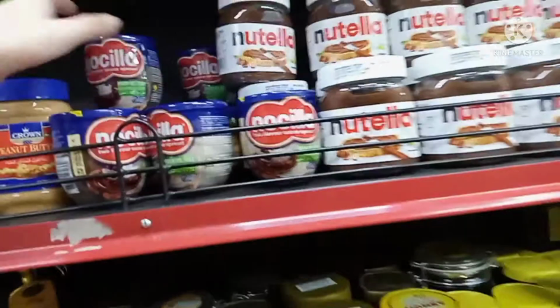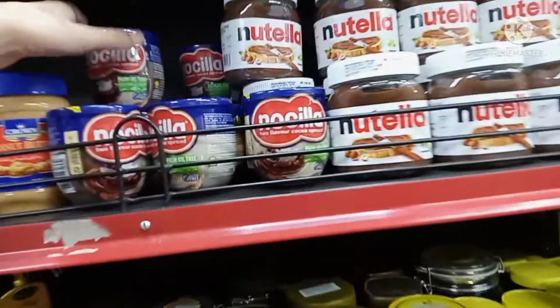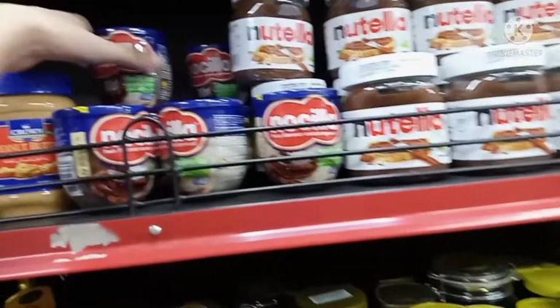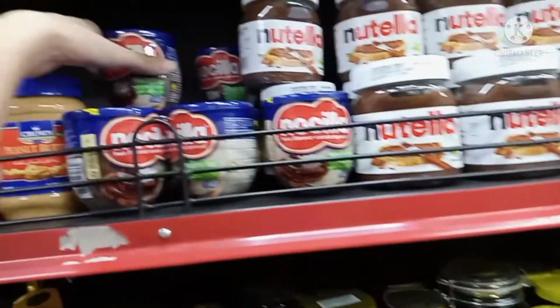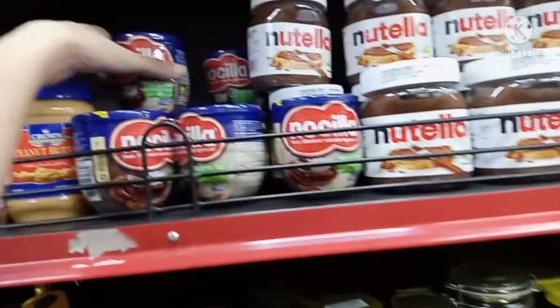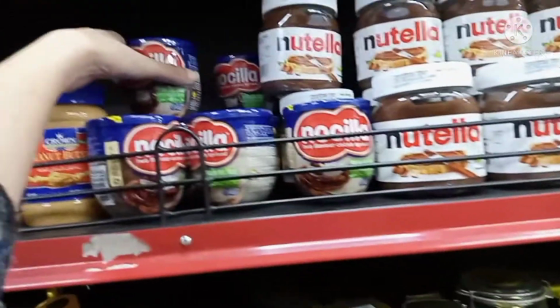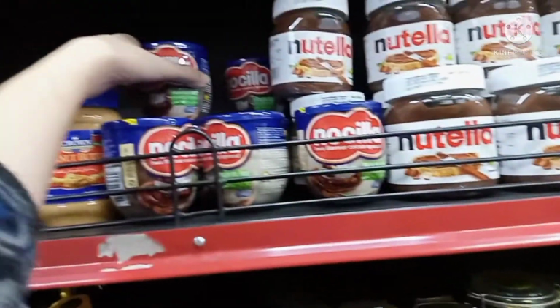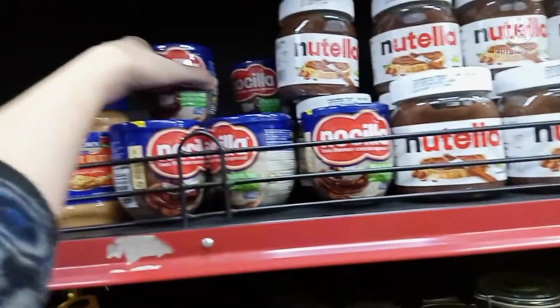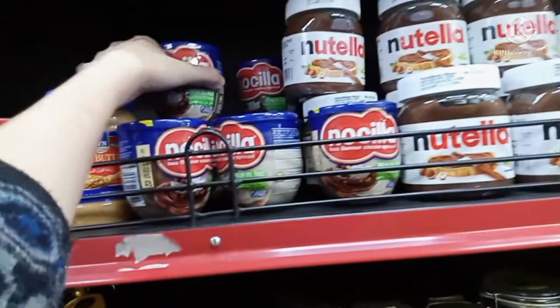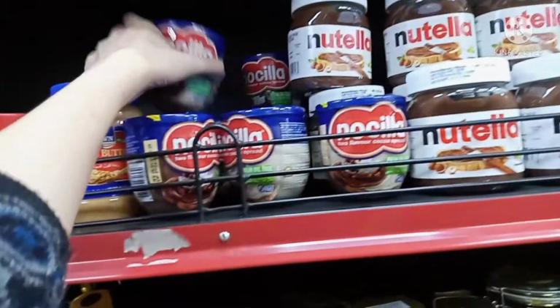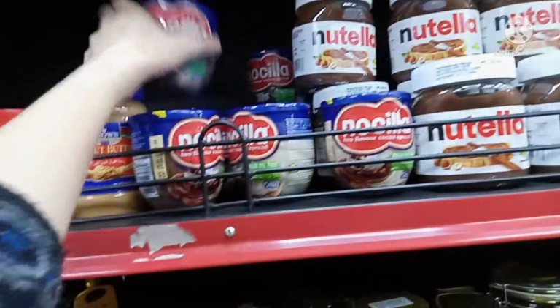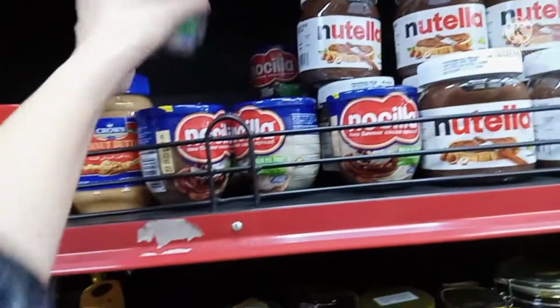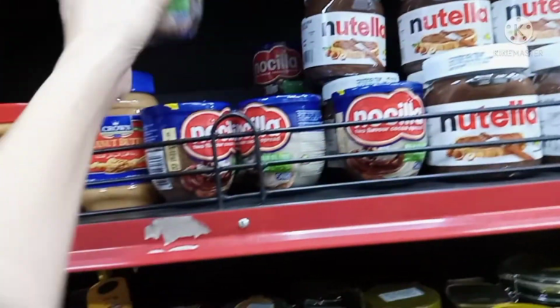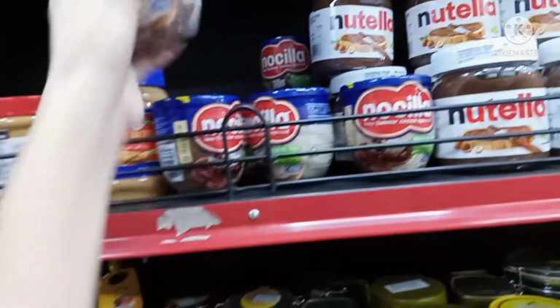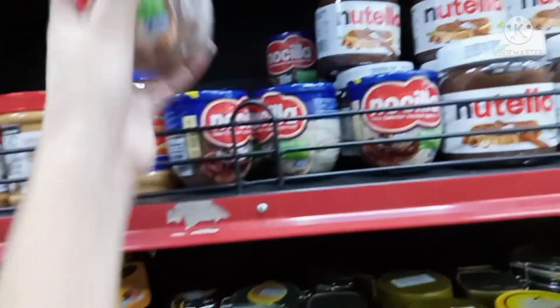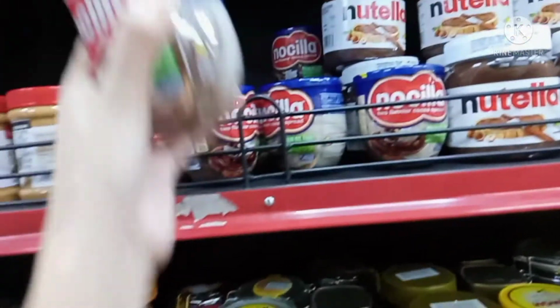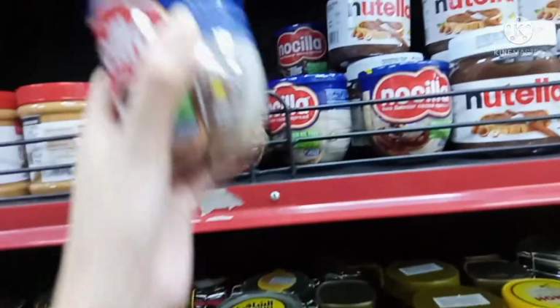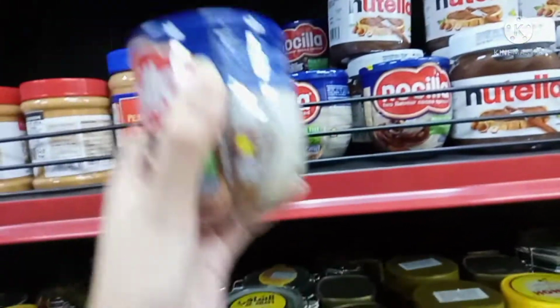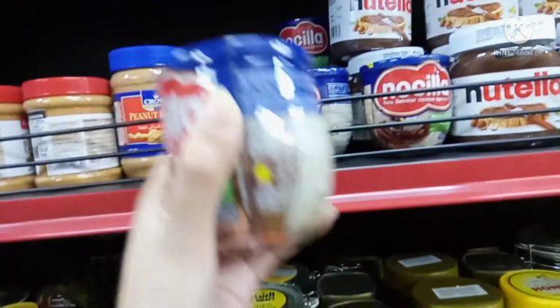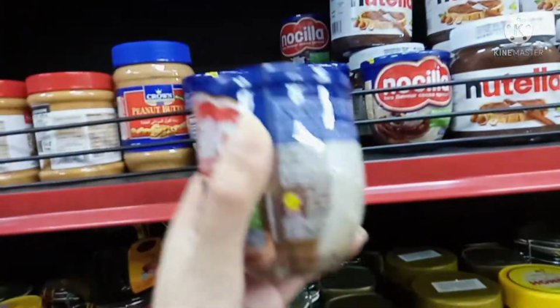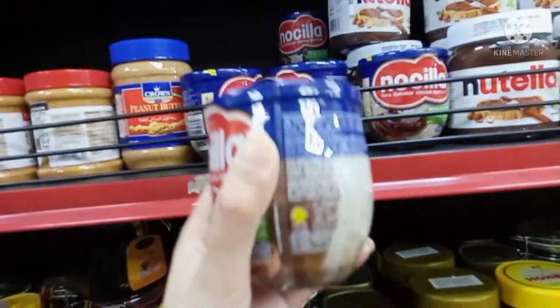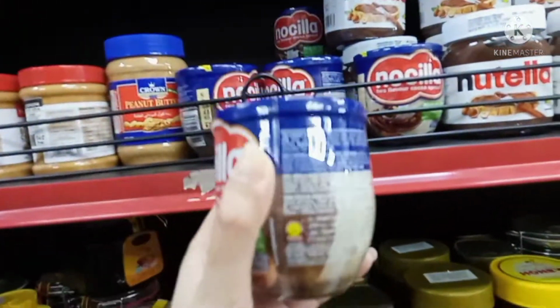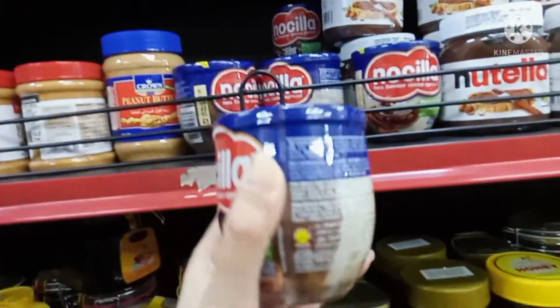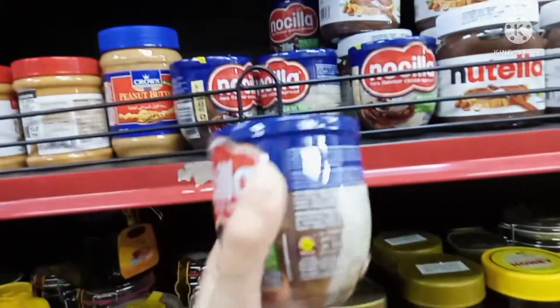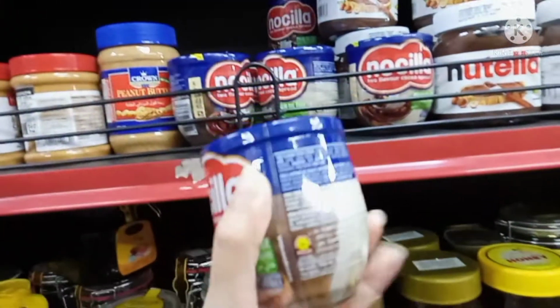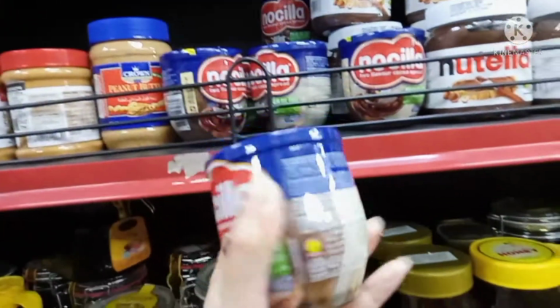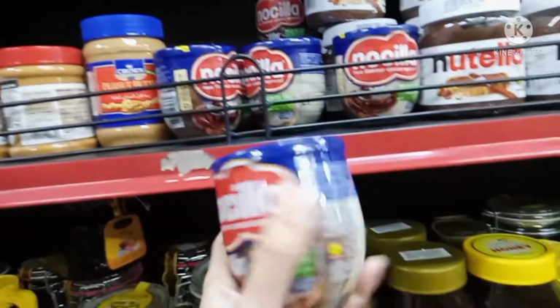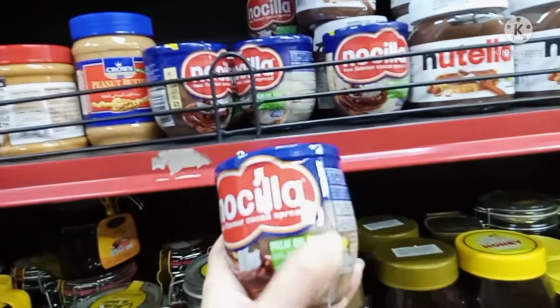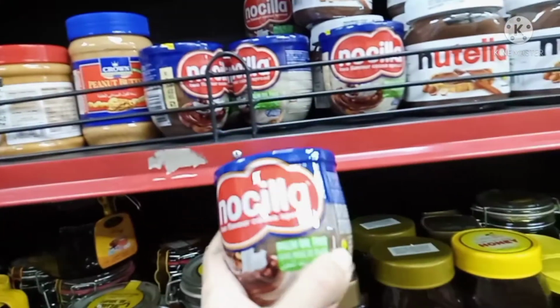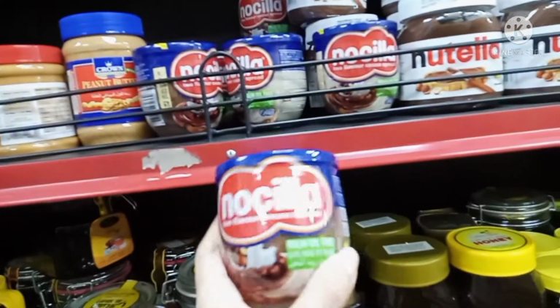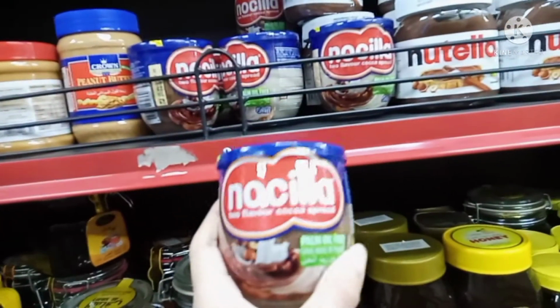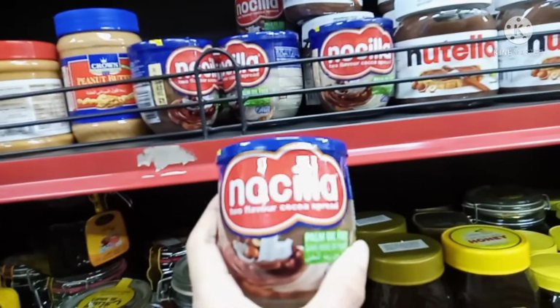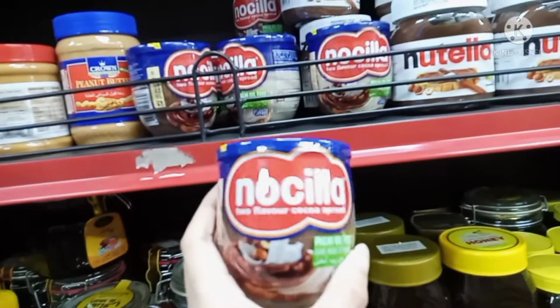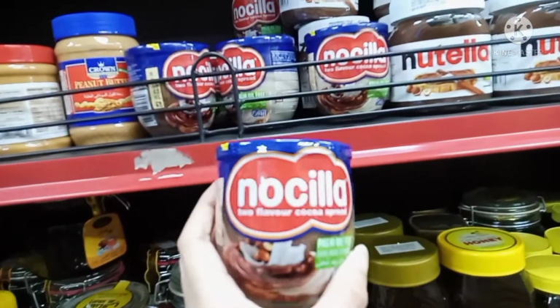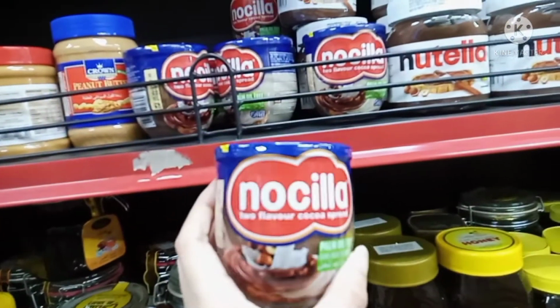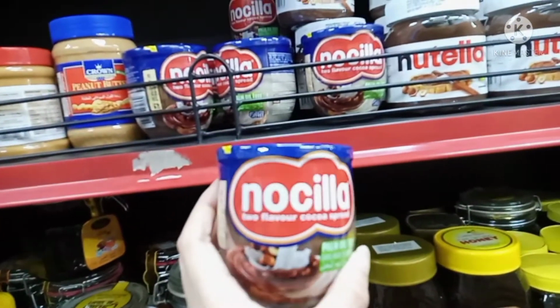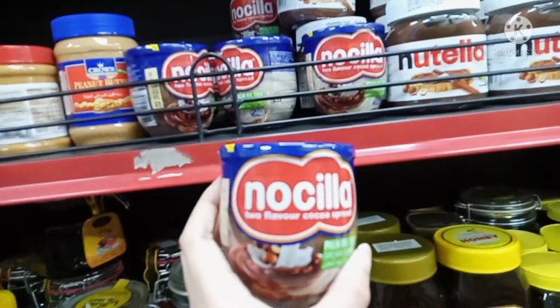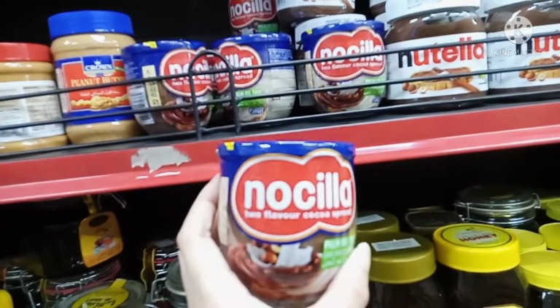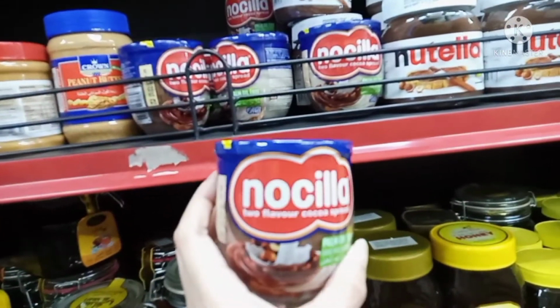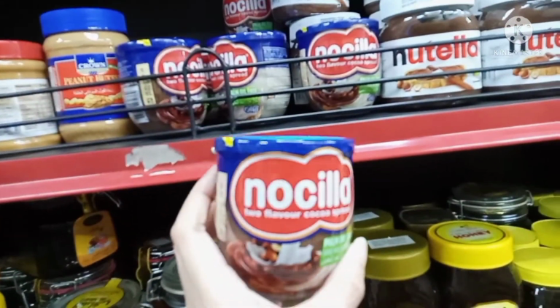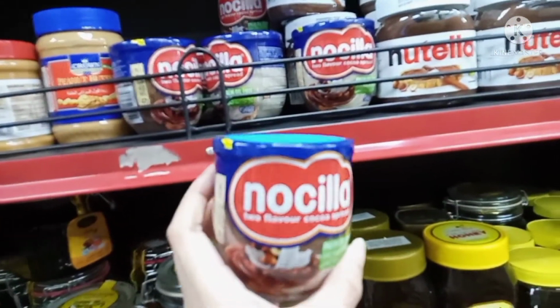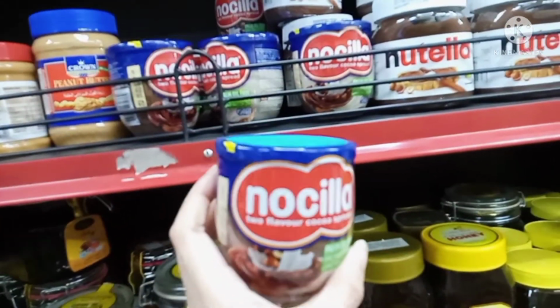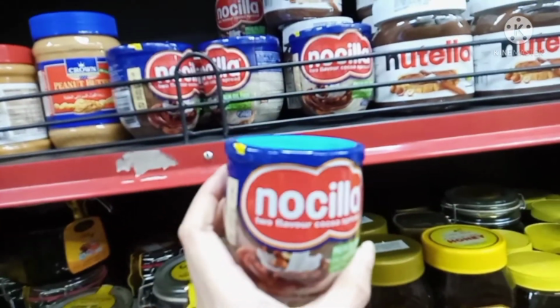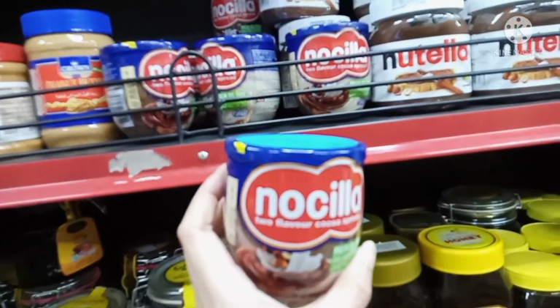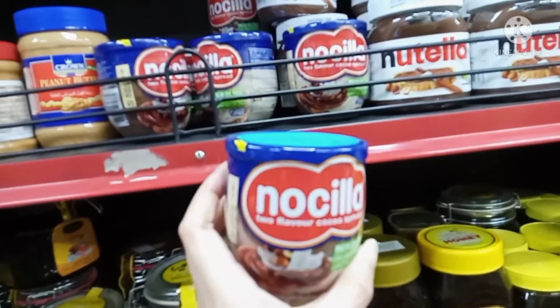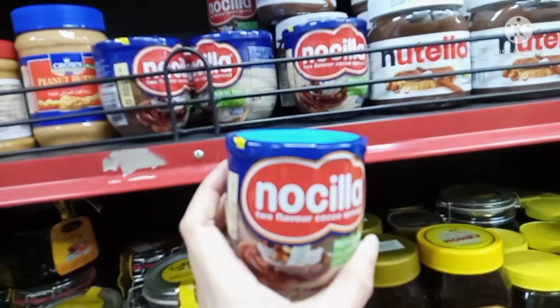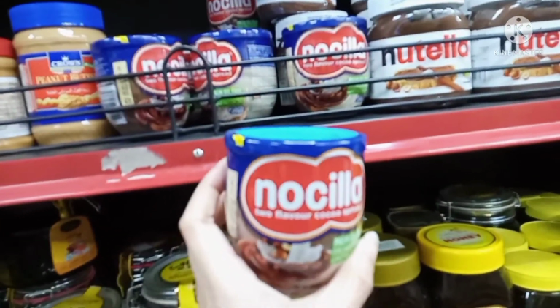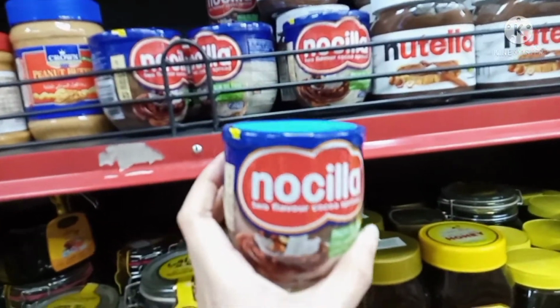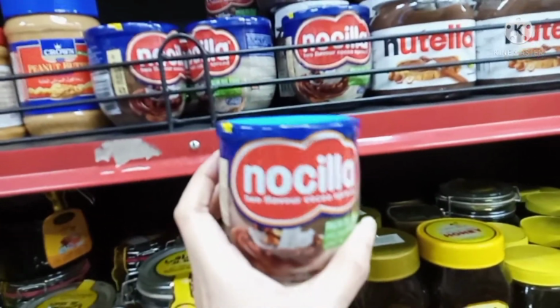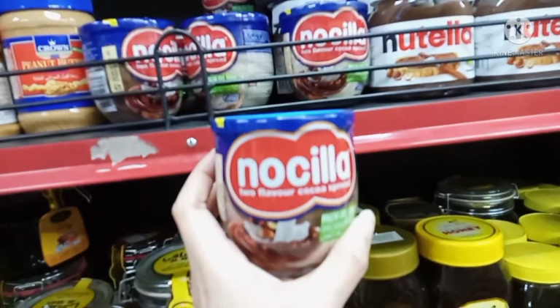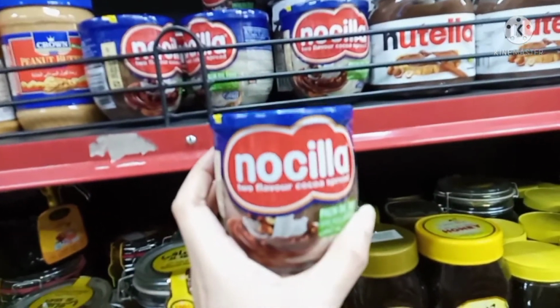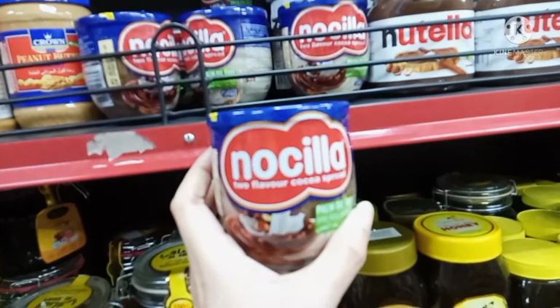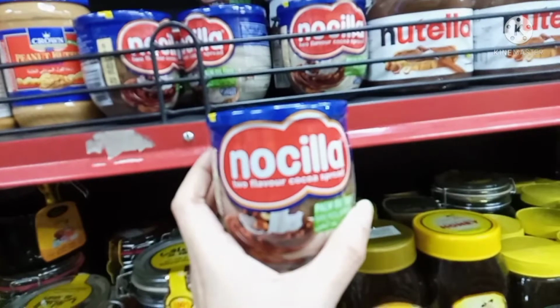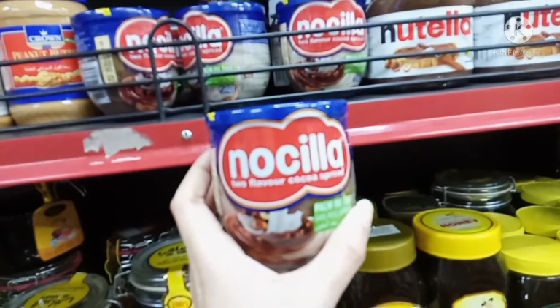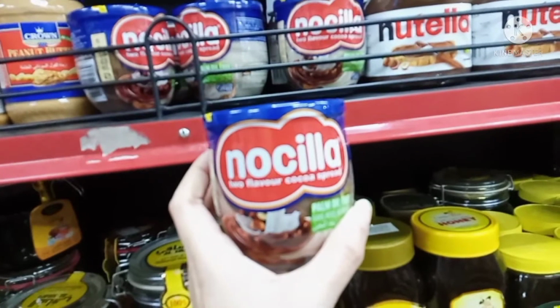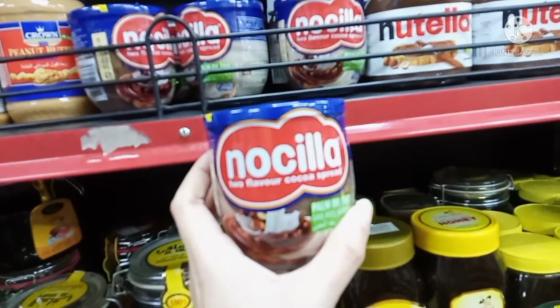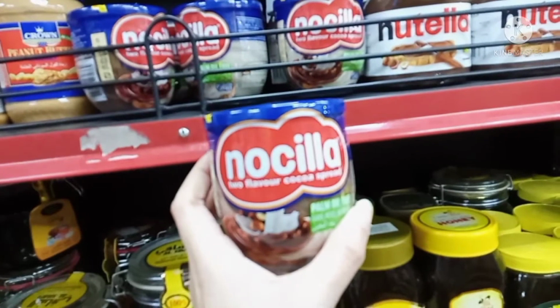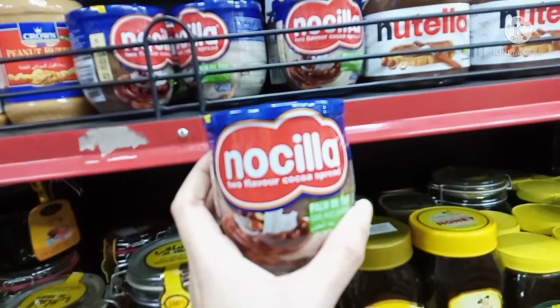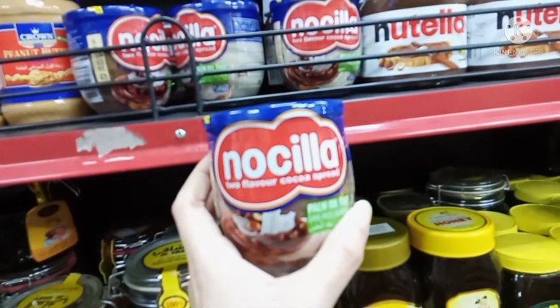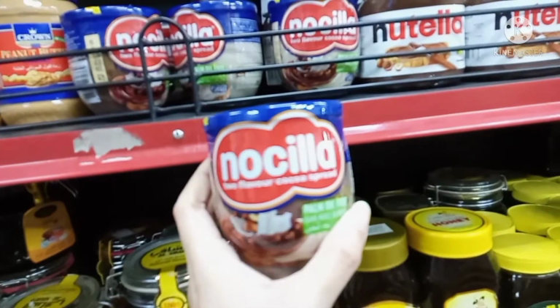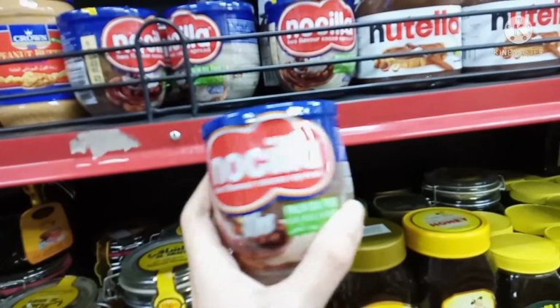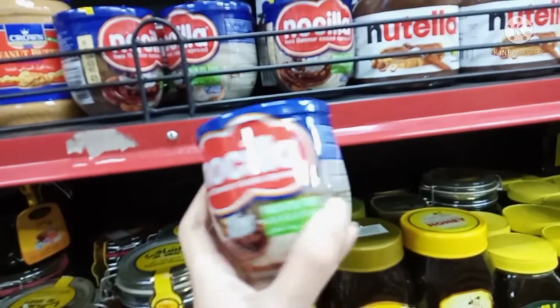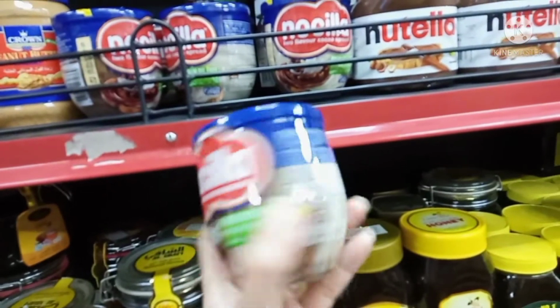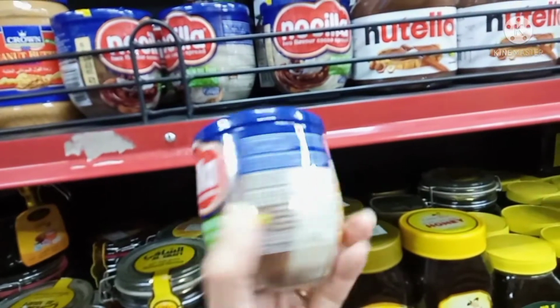Take a look at this one — Nusilla — it's like a counterpart of Nutella.